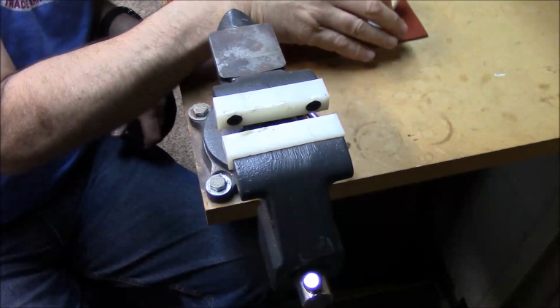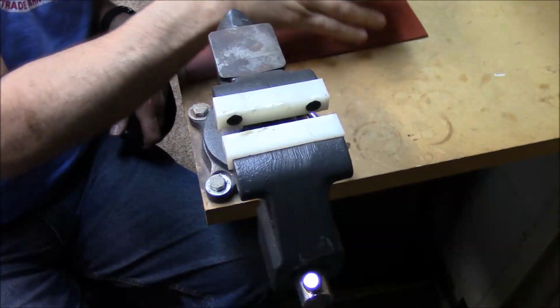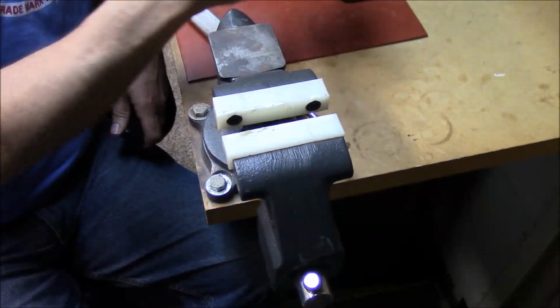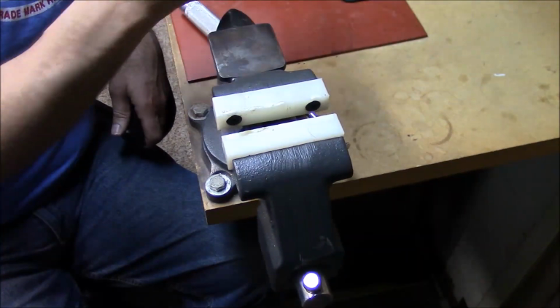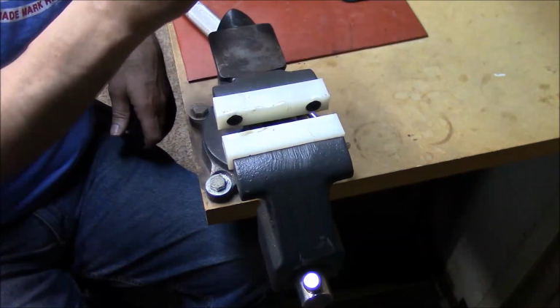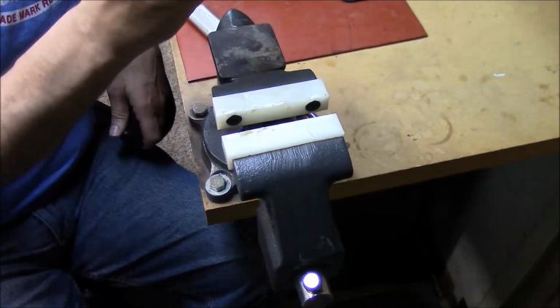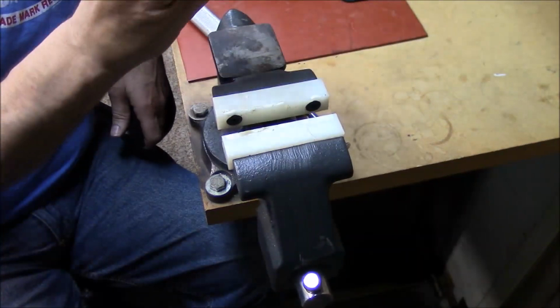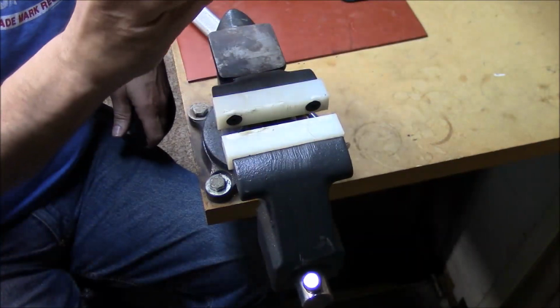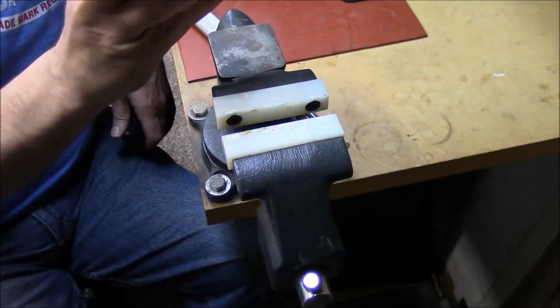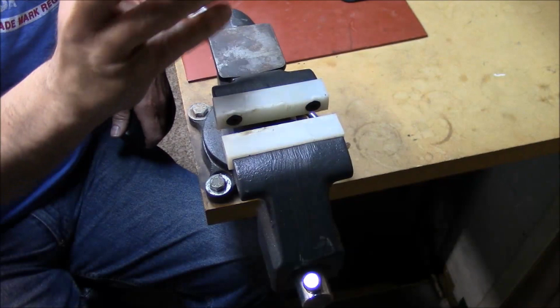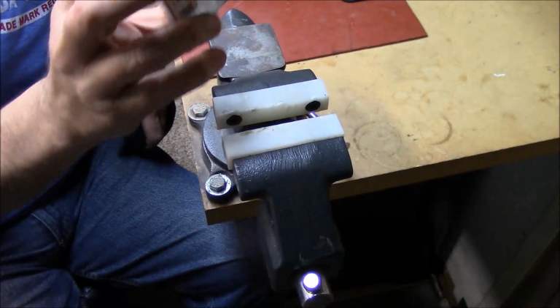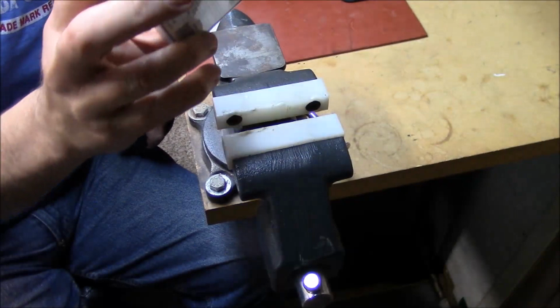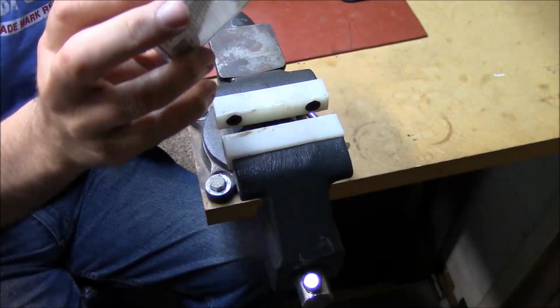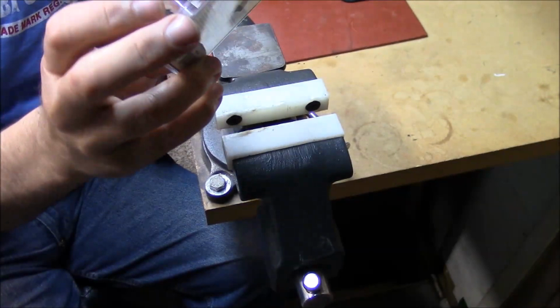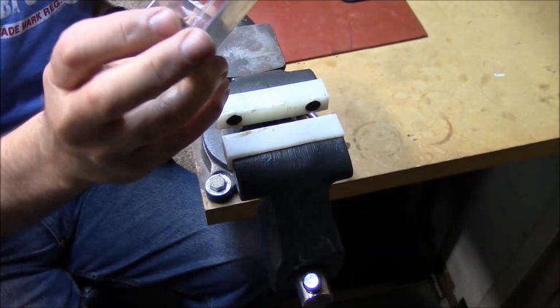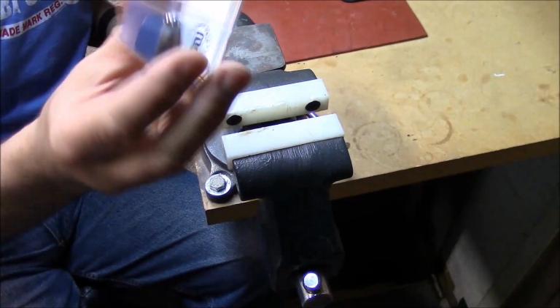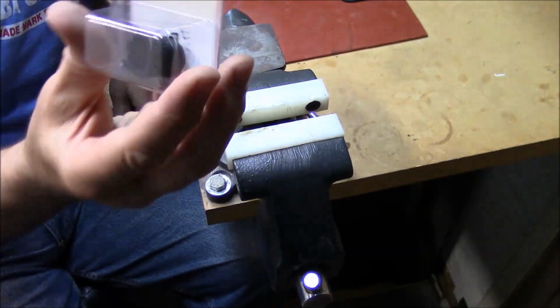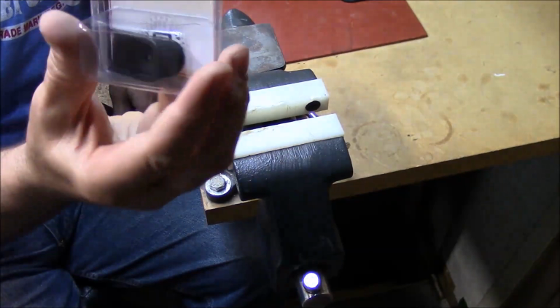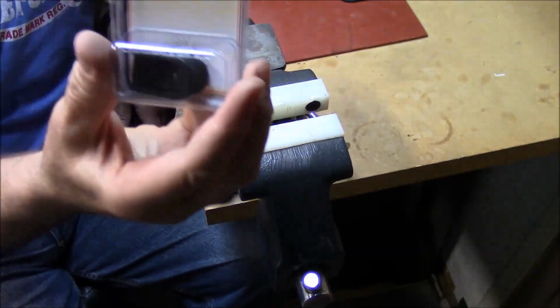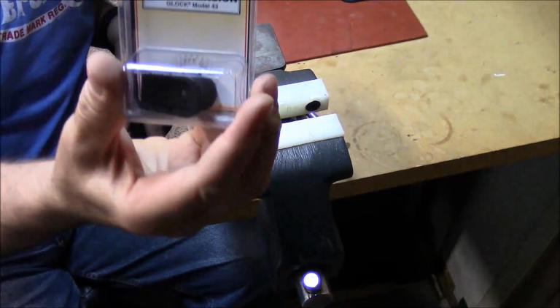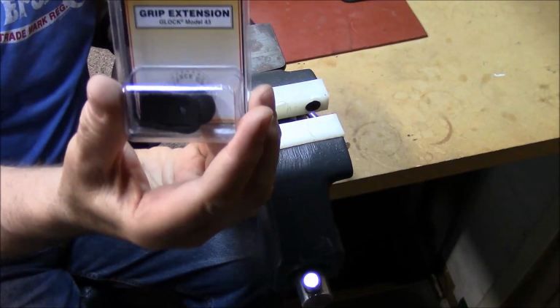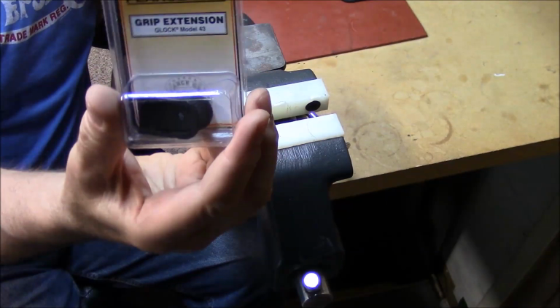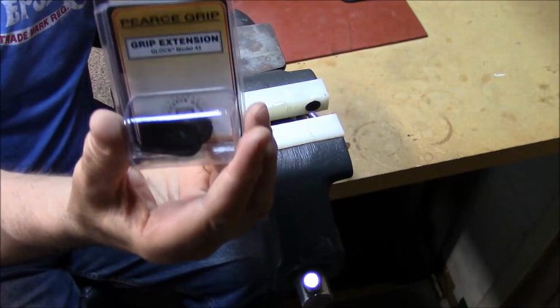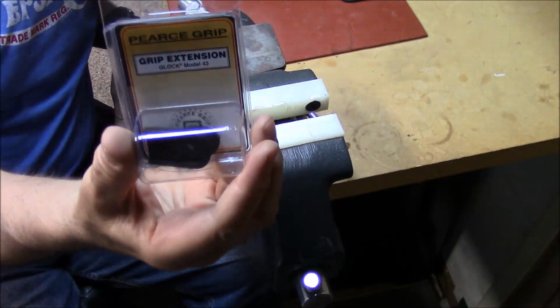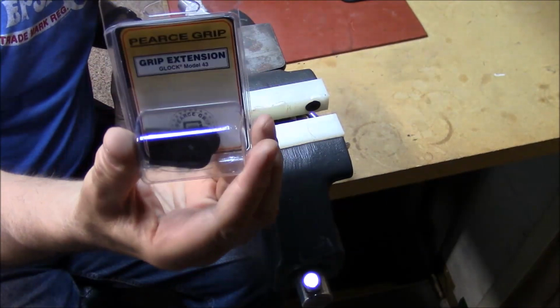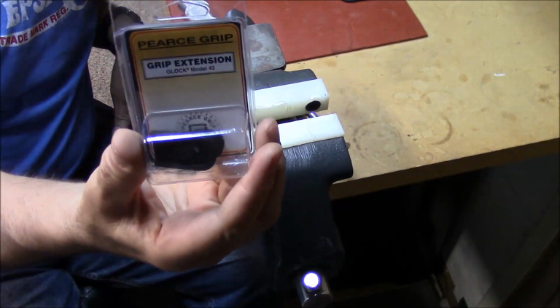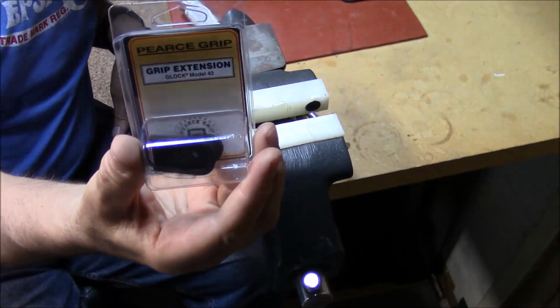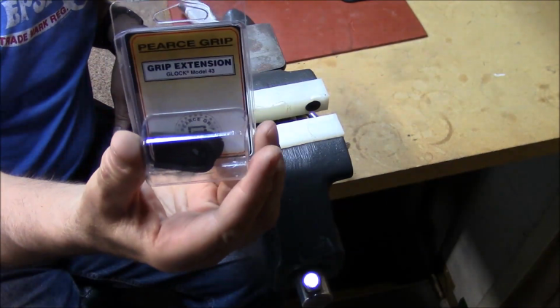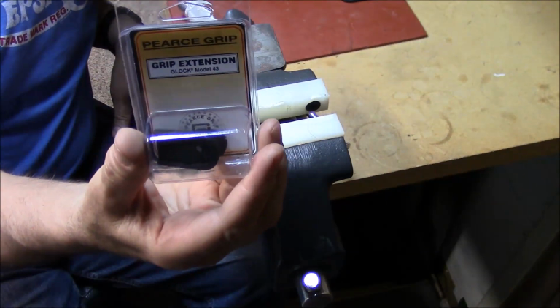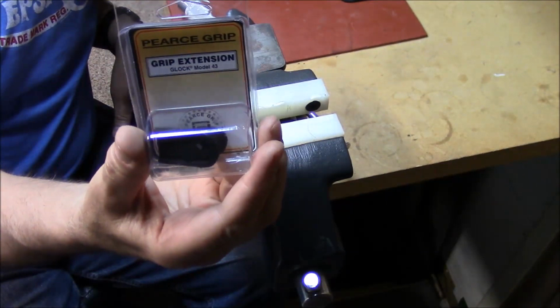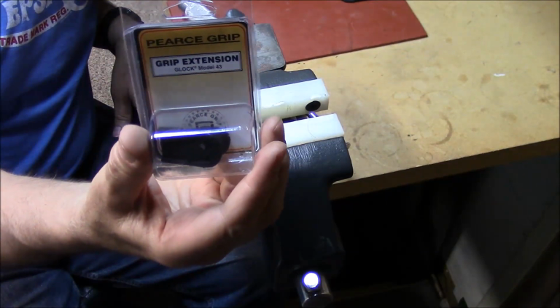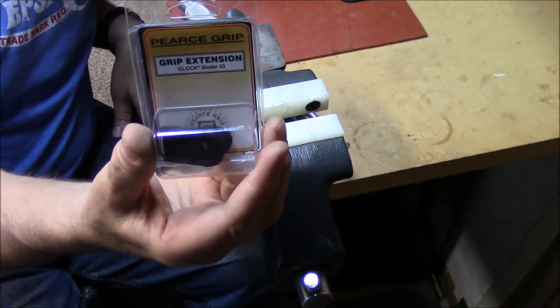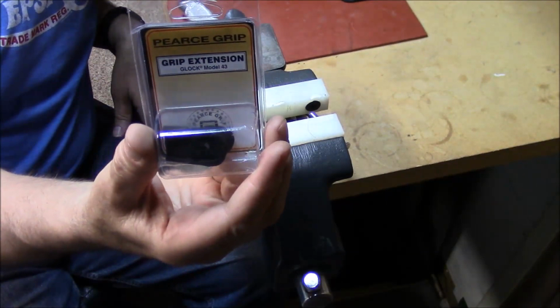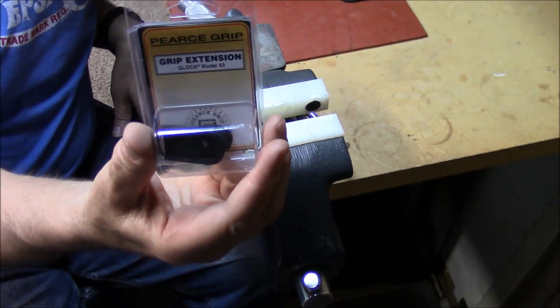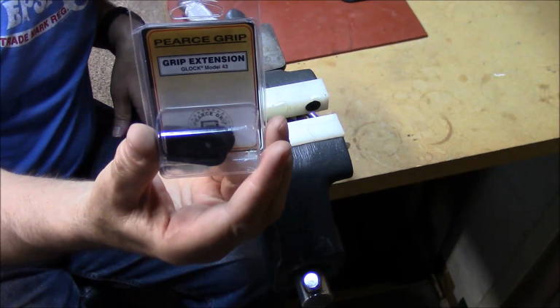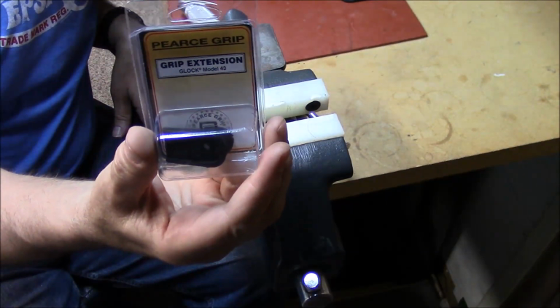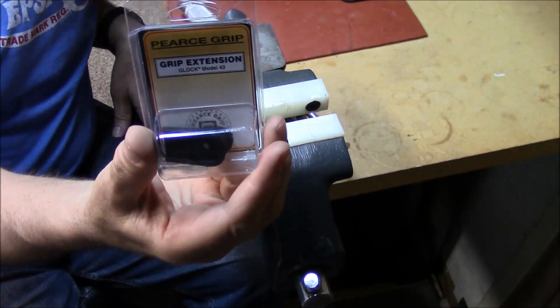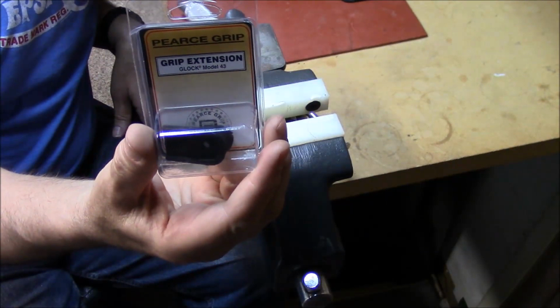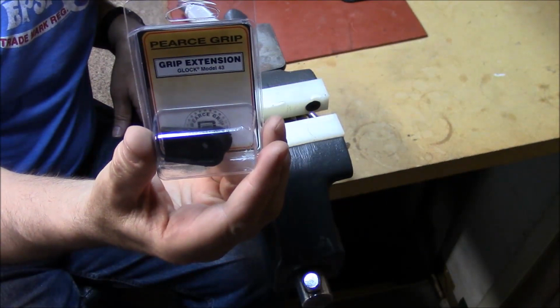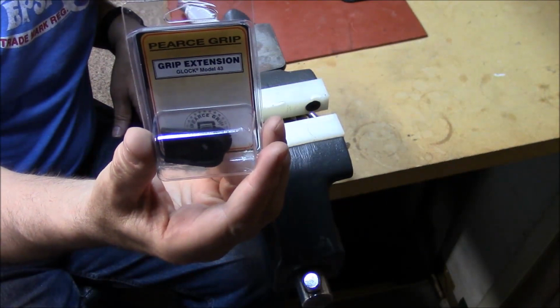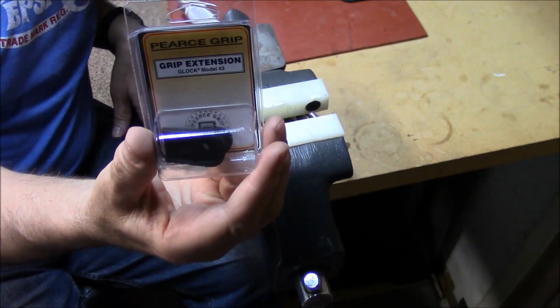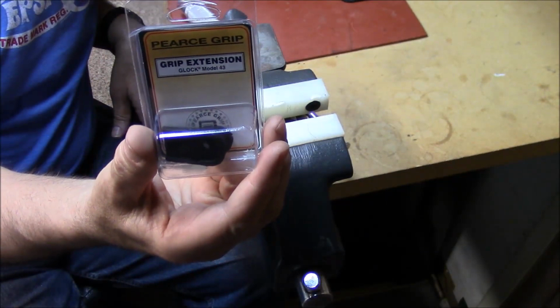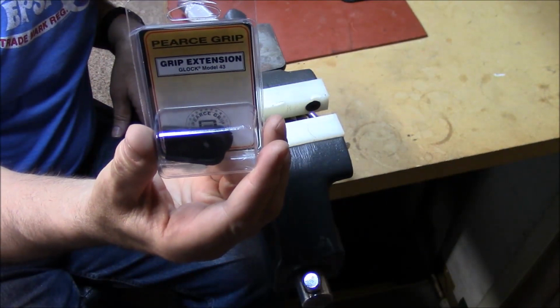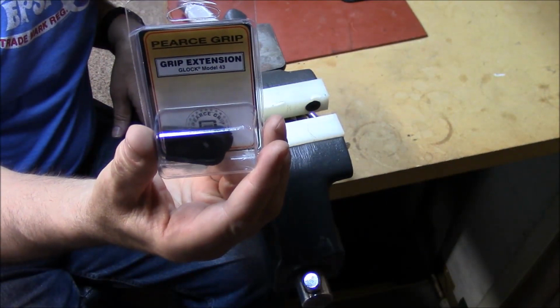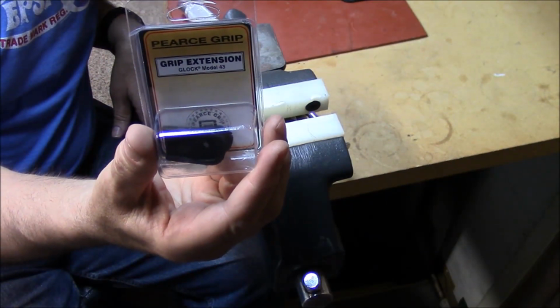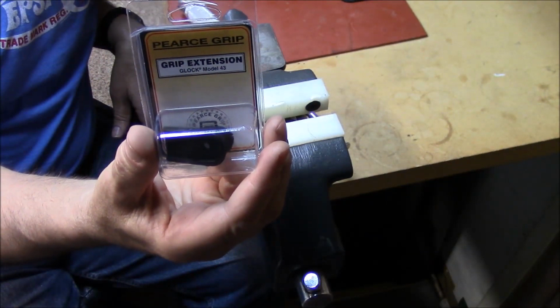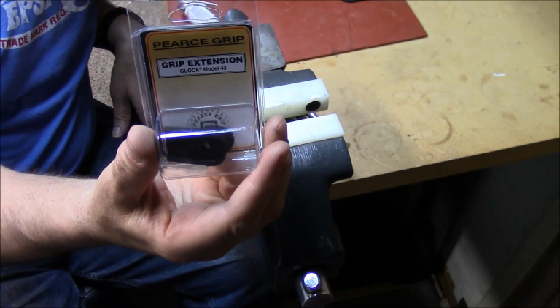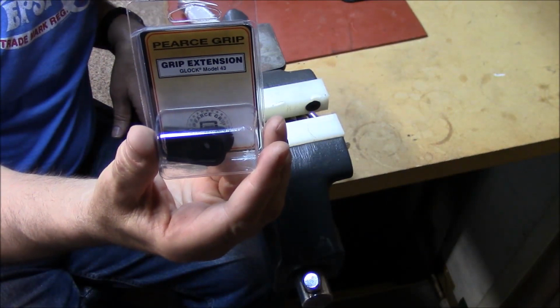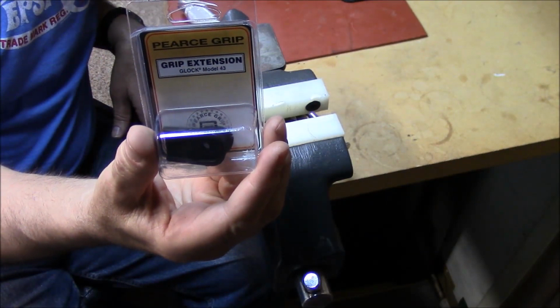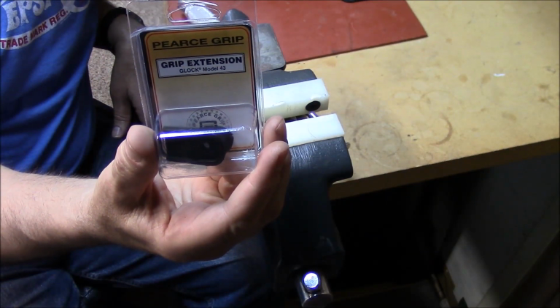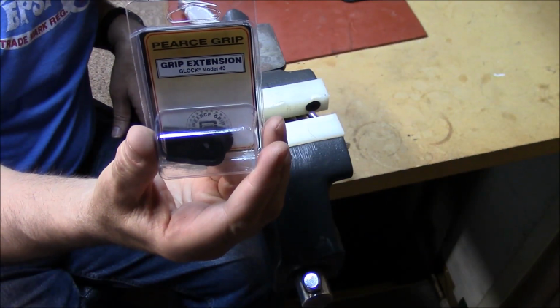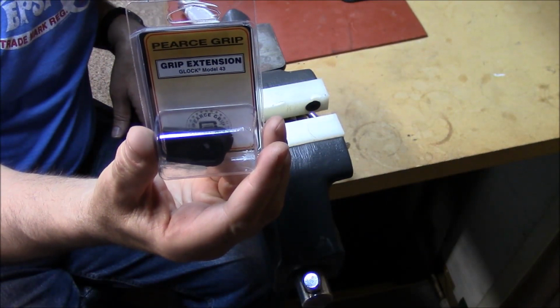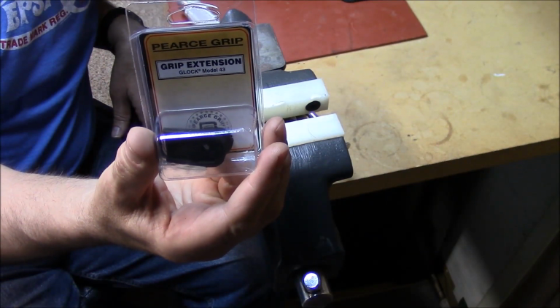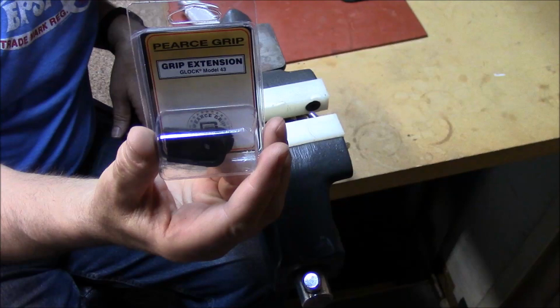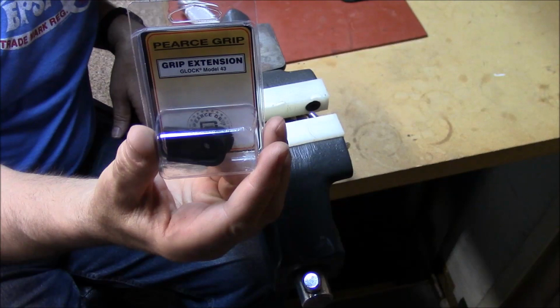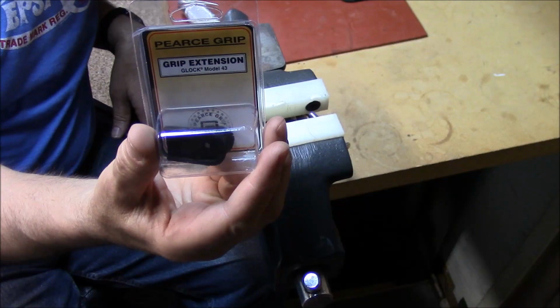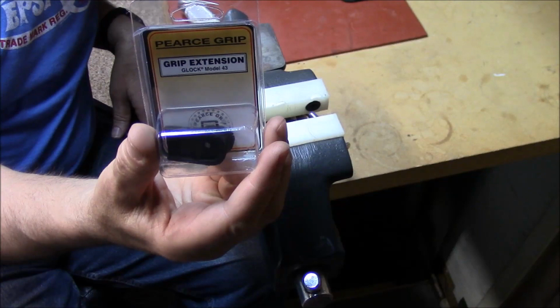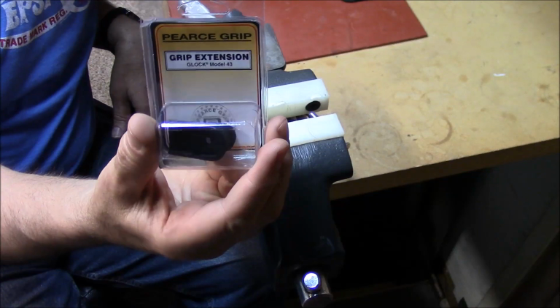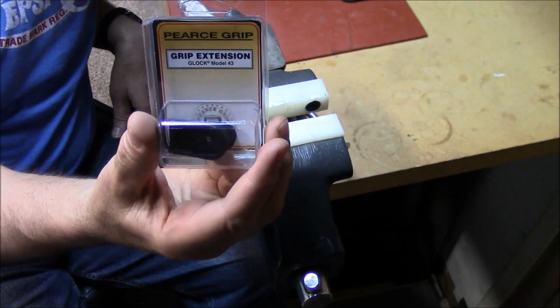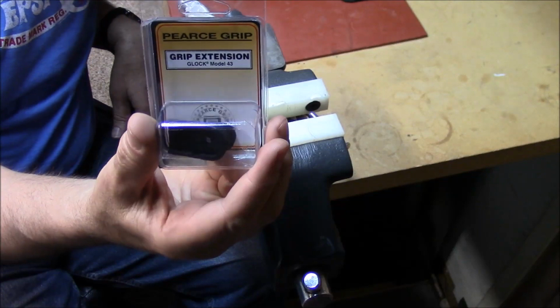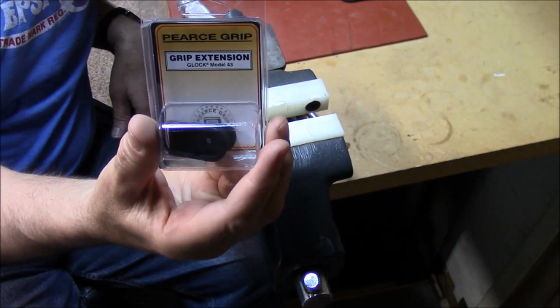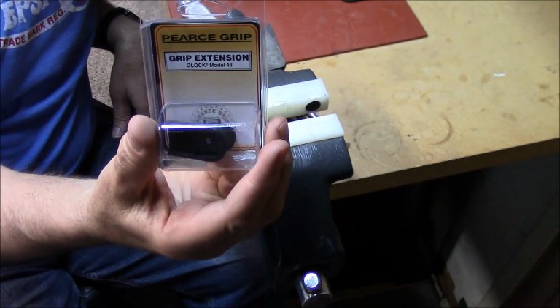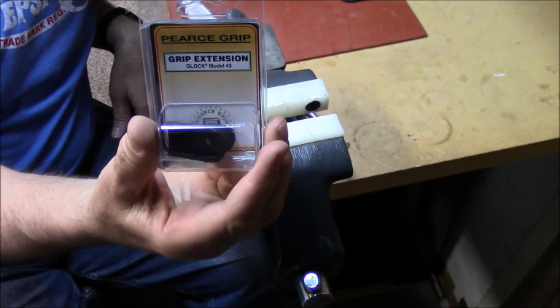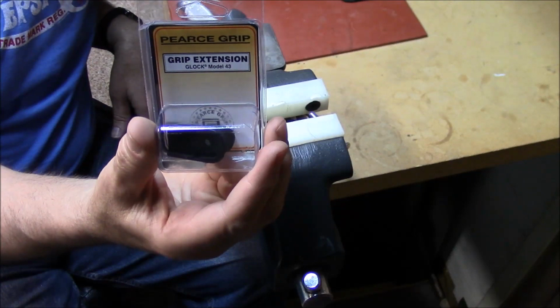We're going to install the Glock 43 extension by Pierce.